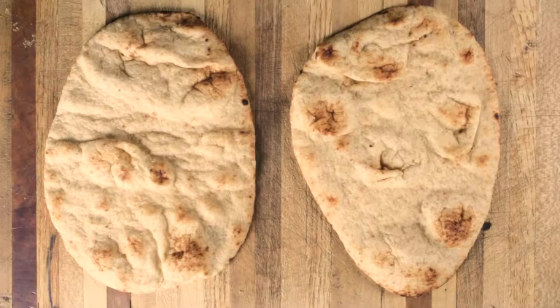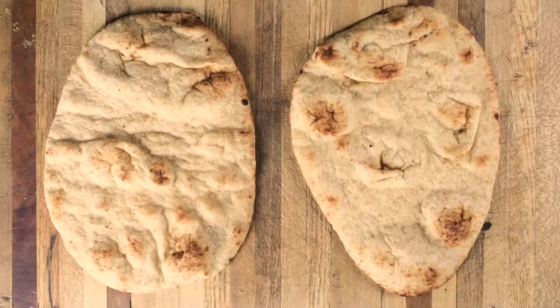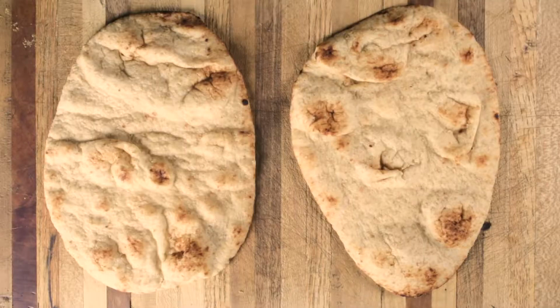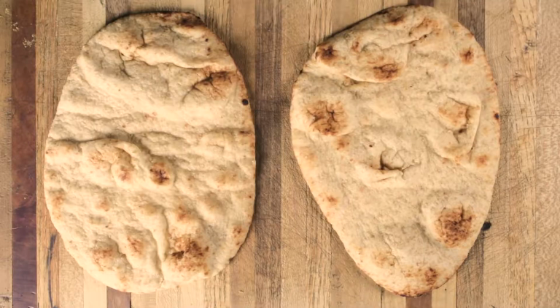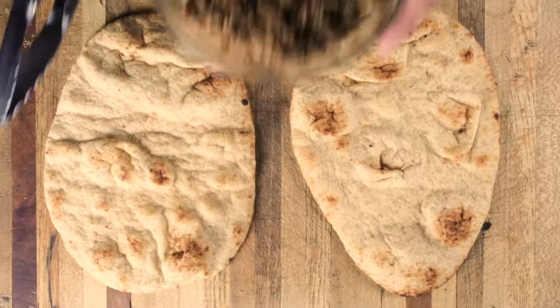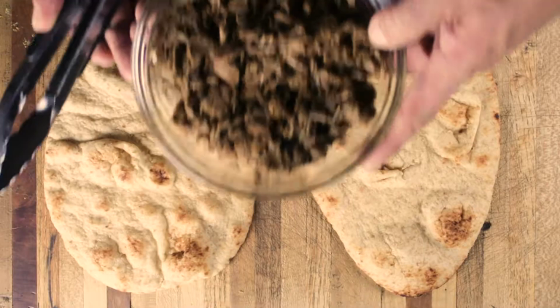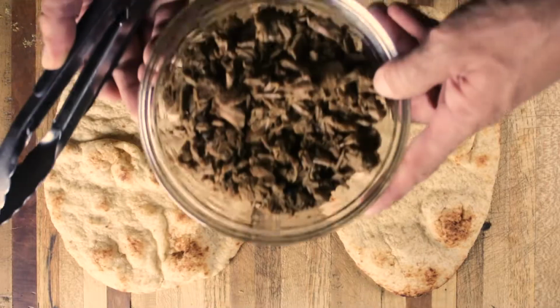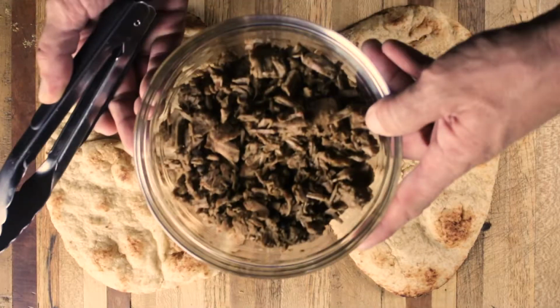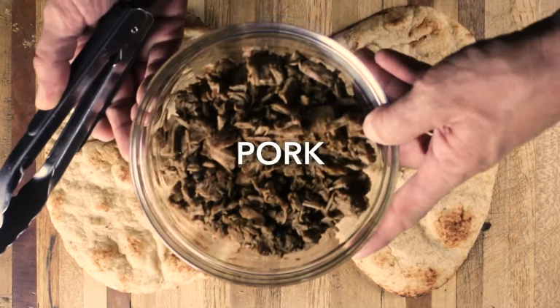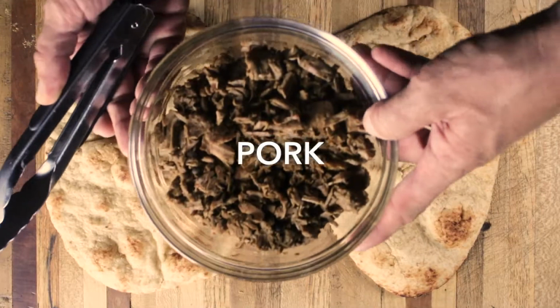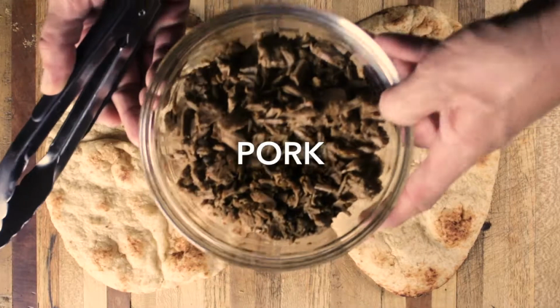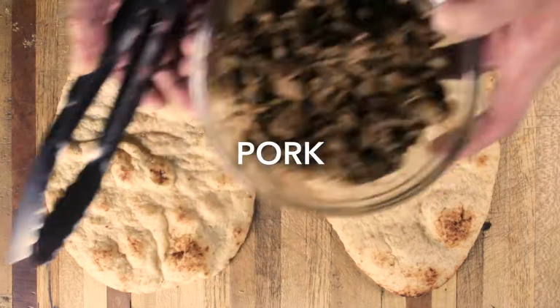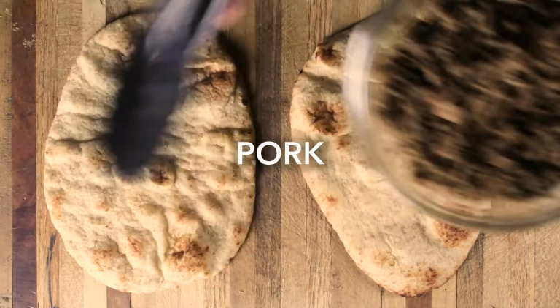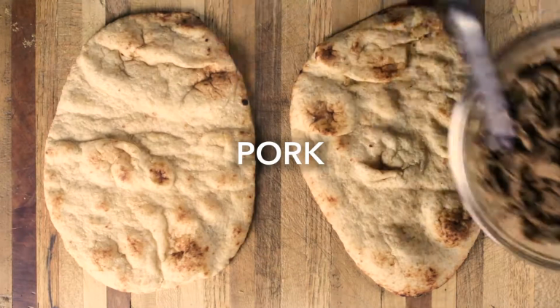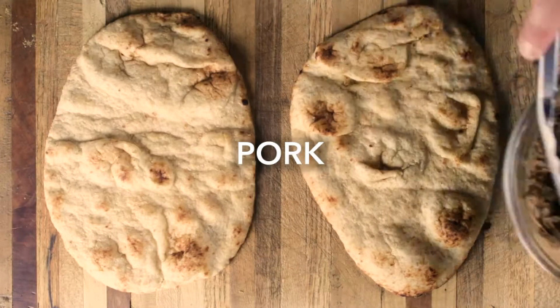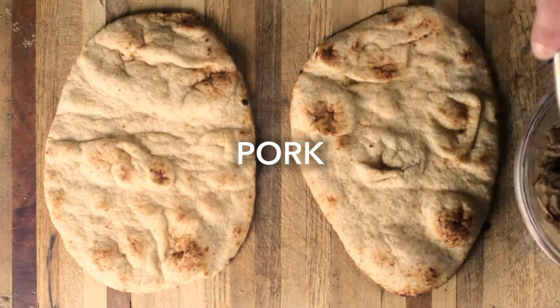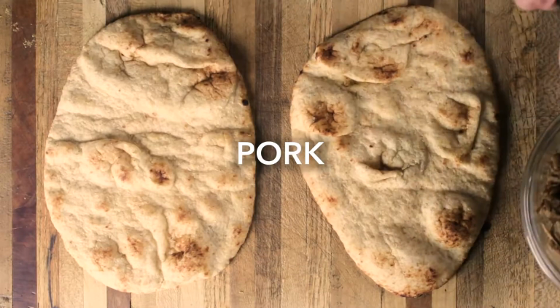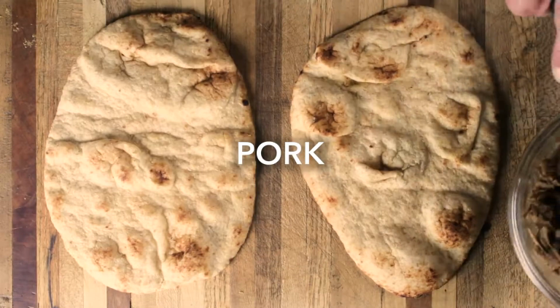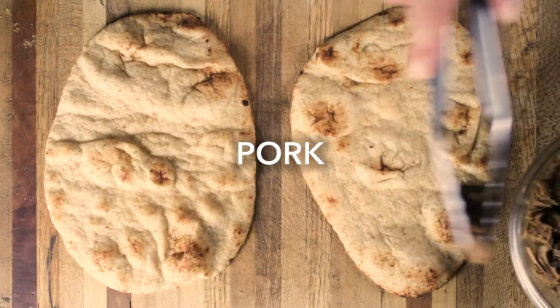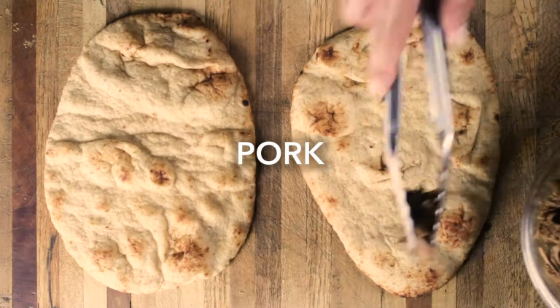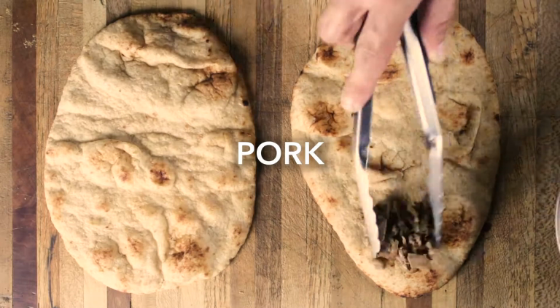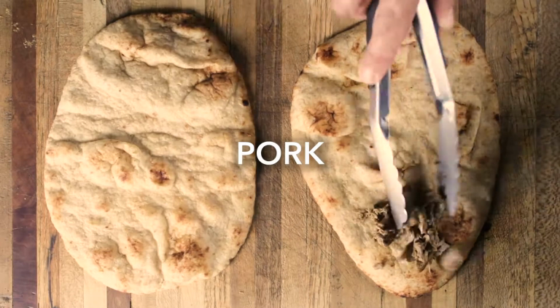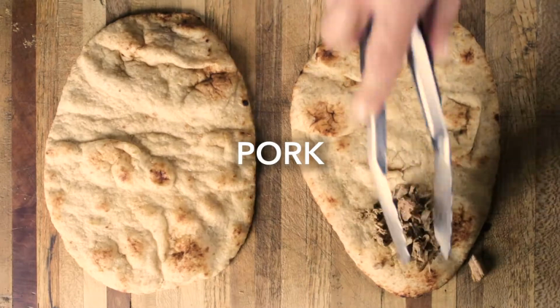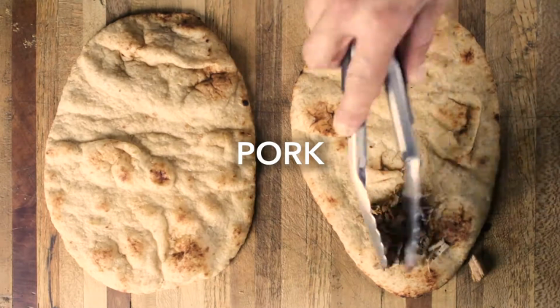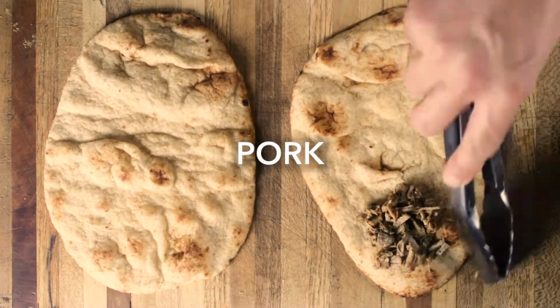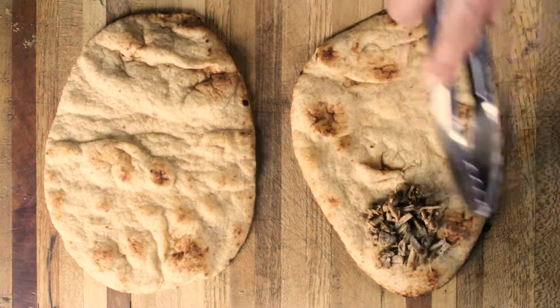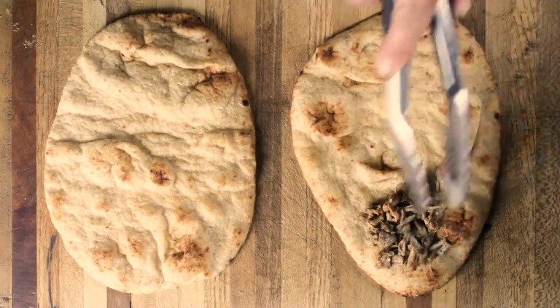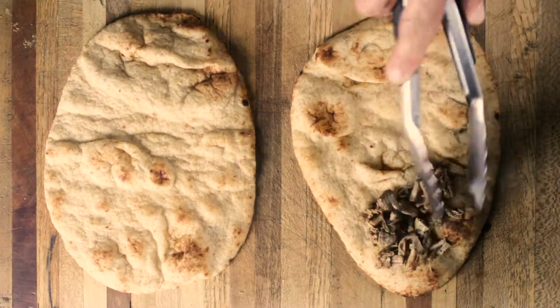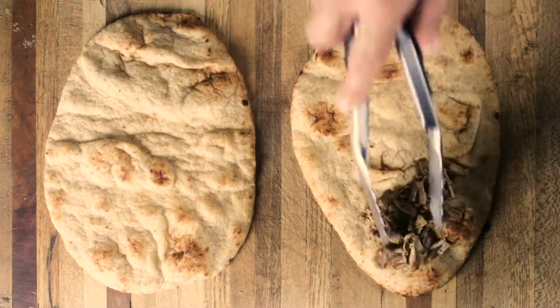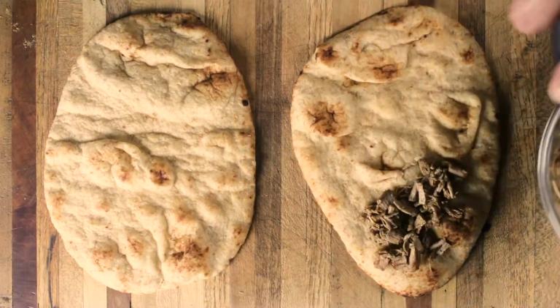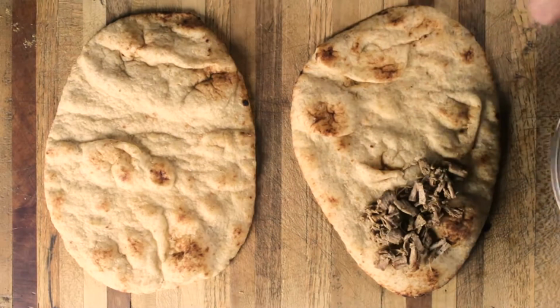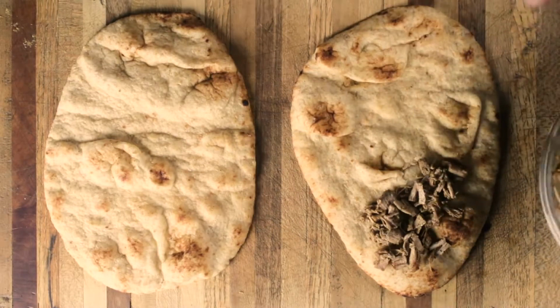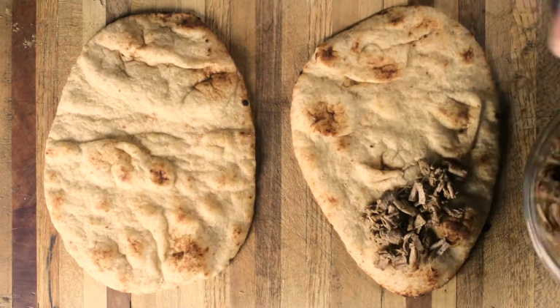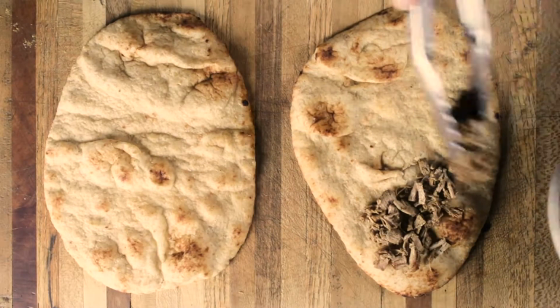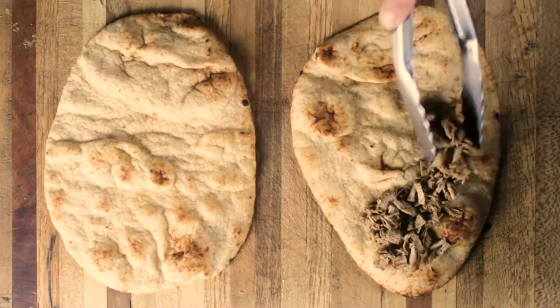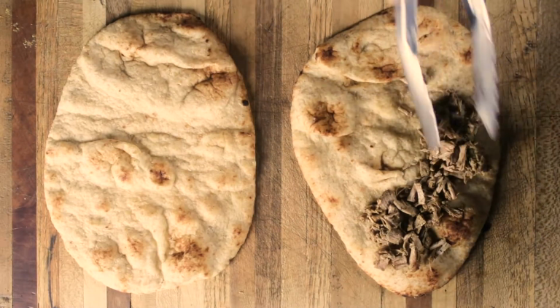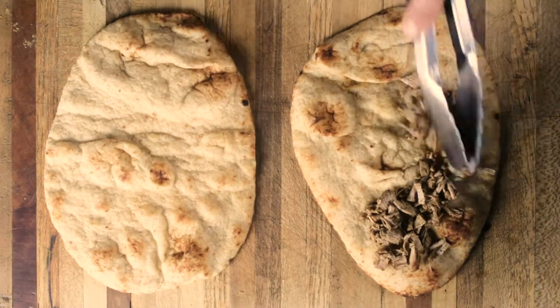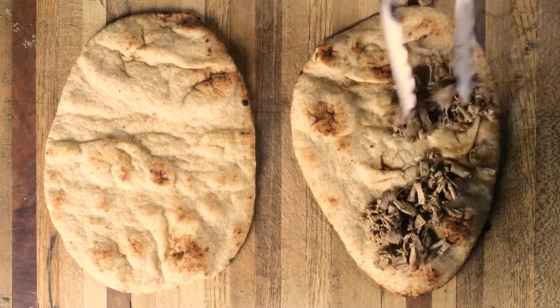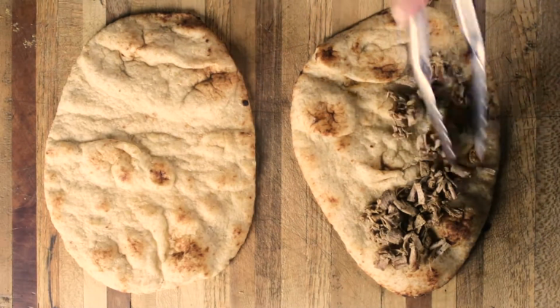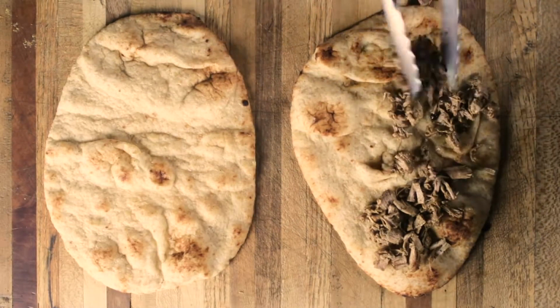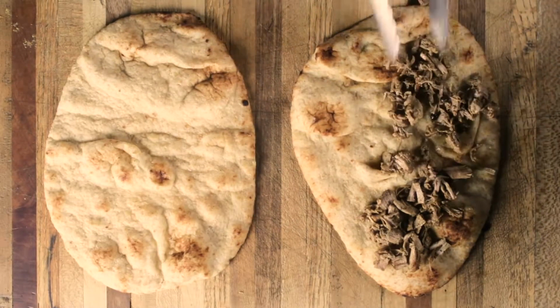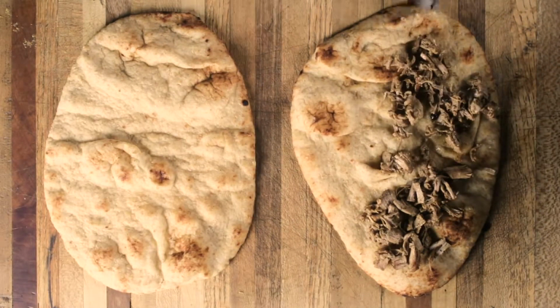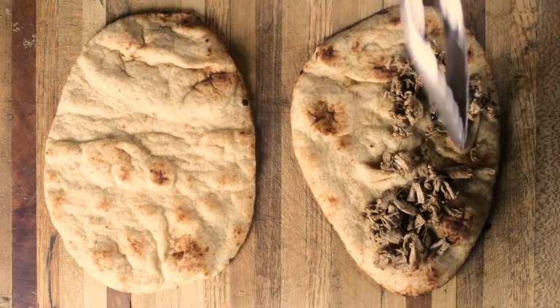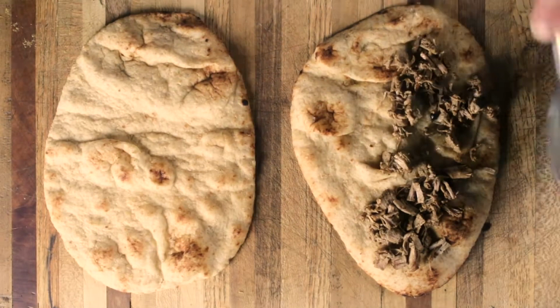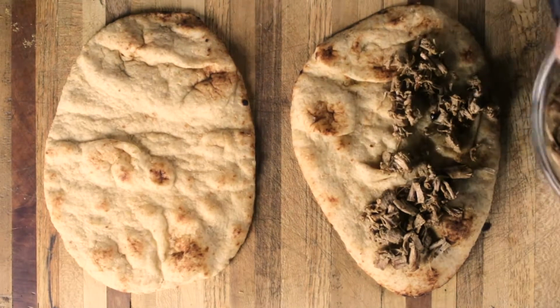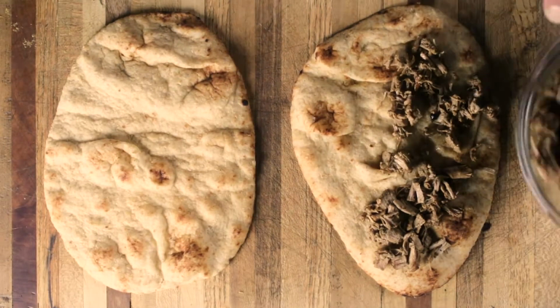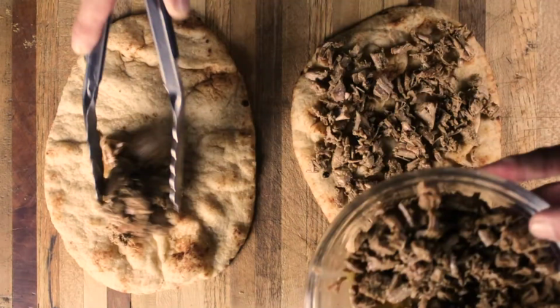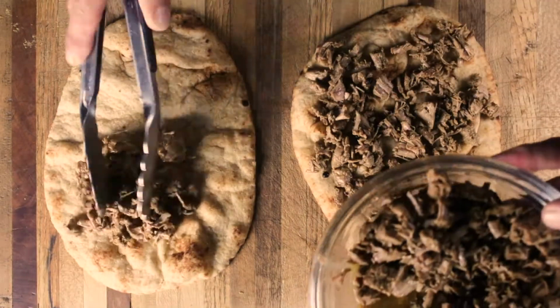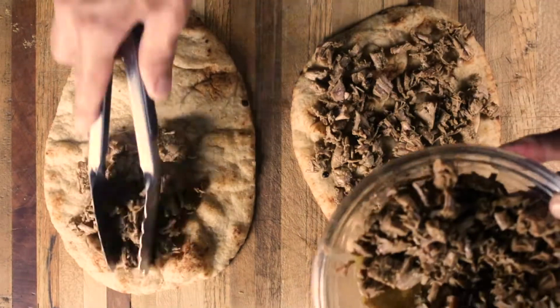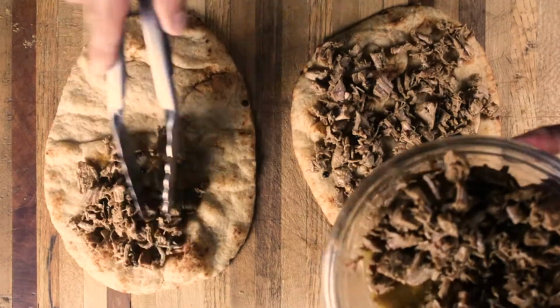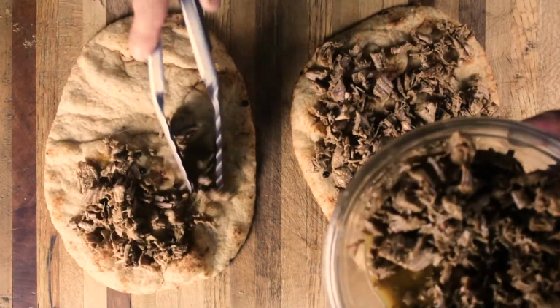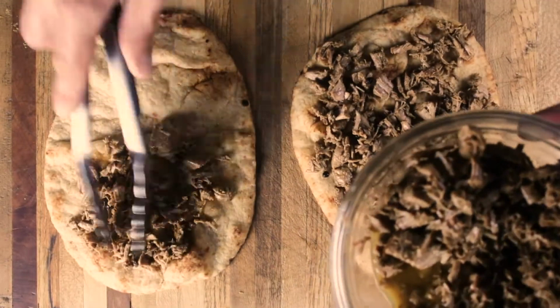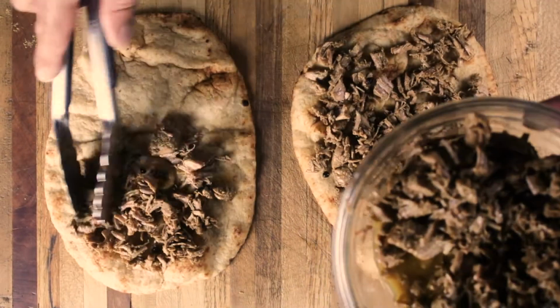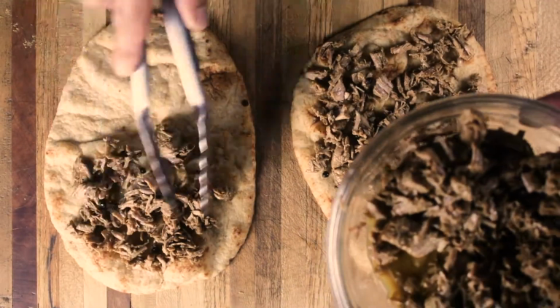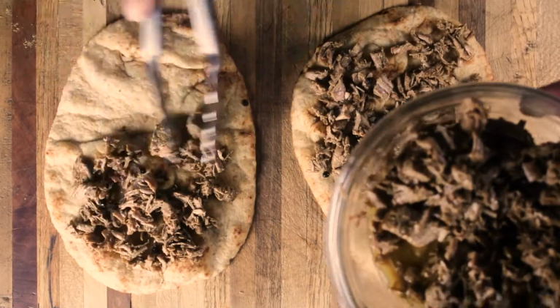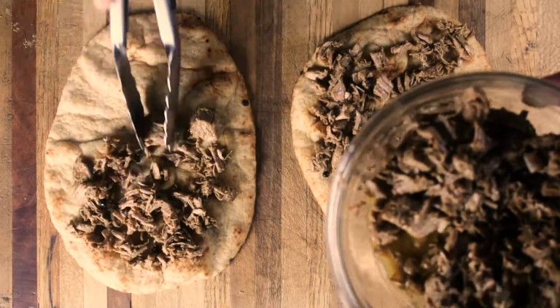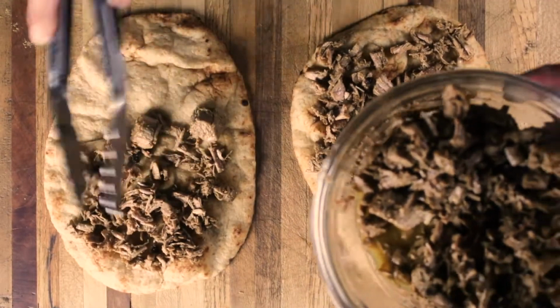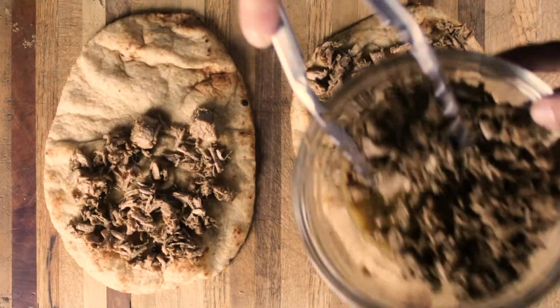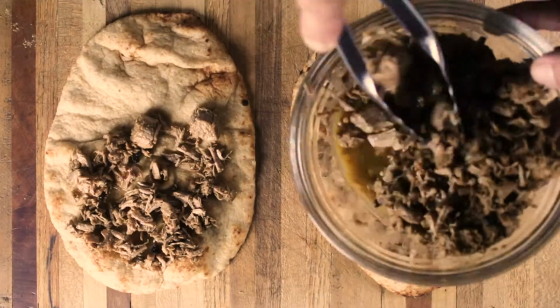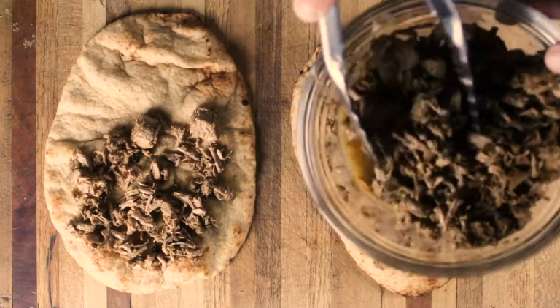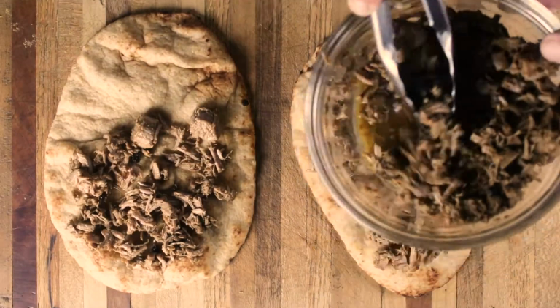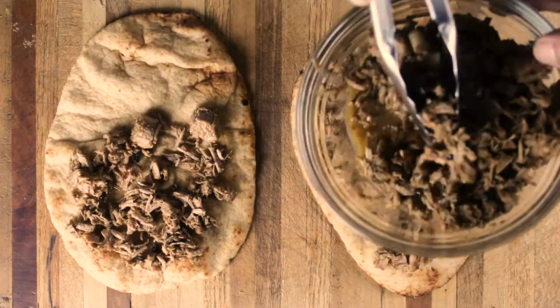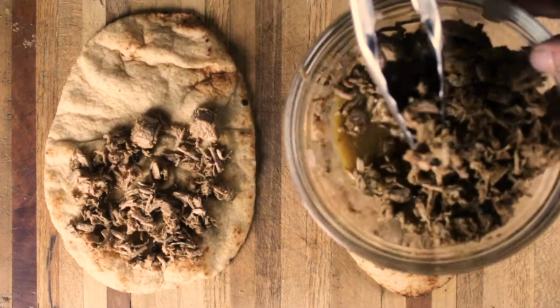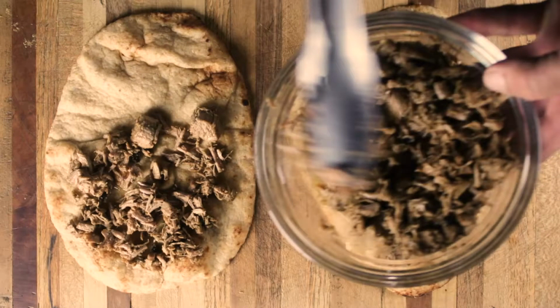The technique of browning meat and then simmering in liquid is called braising. This cooking method will create au jus, which we will use later.